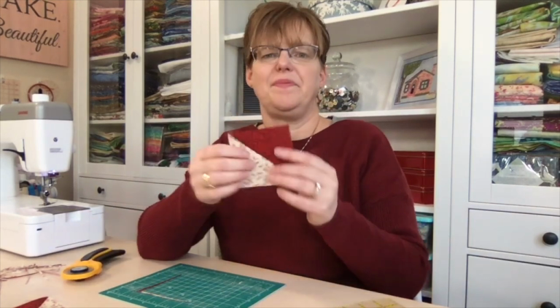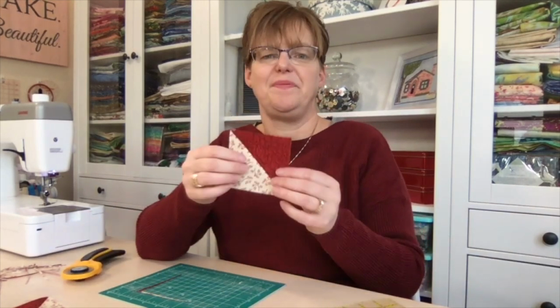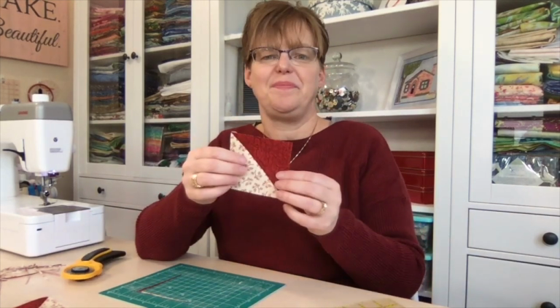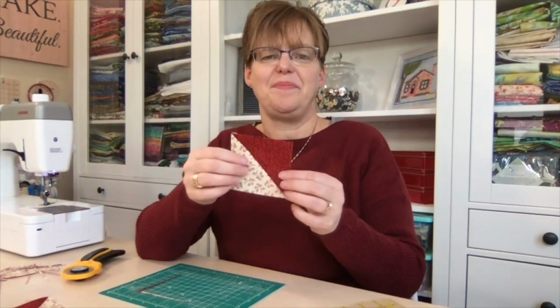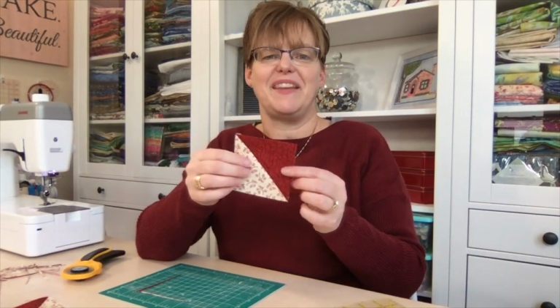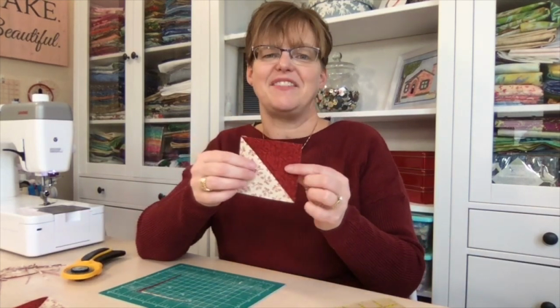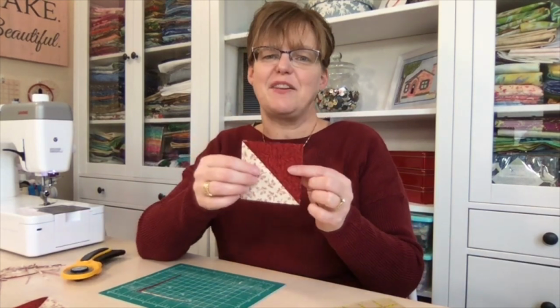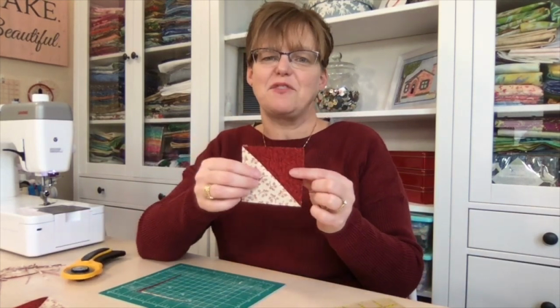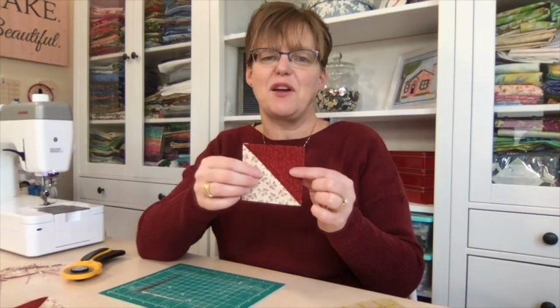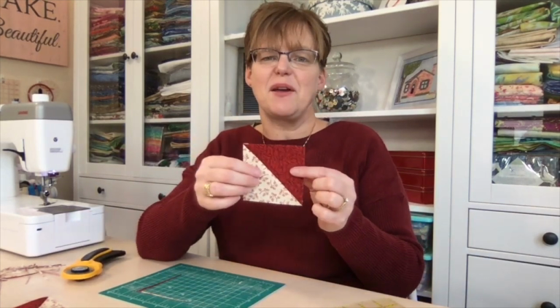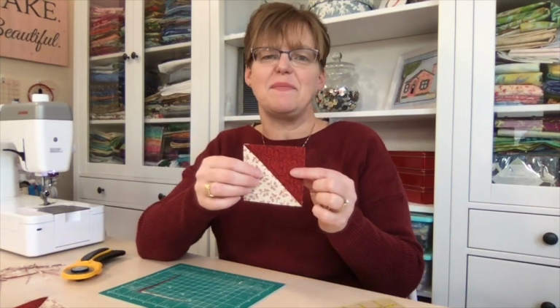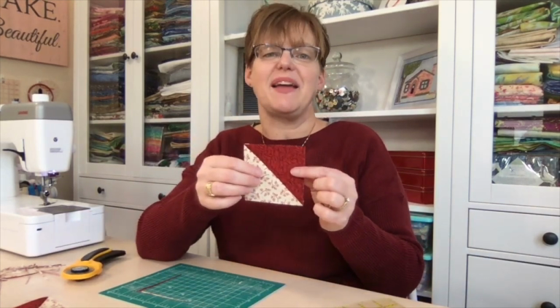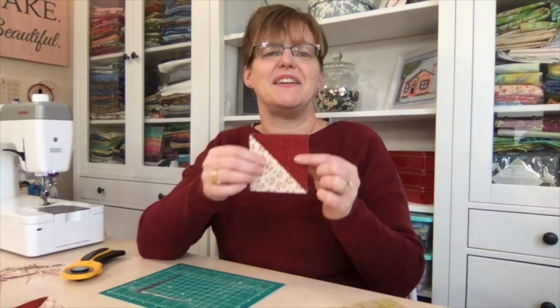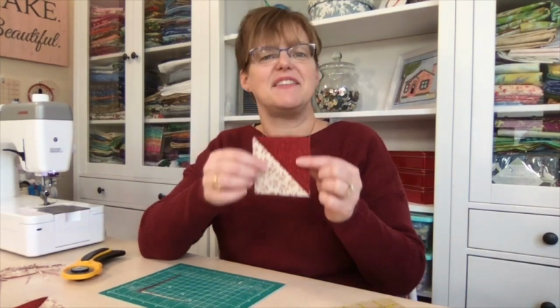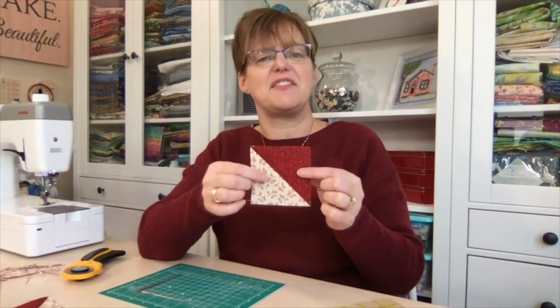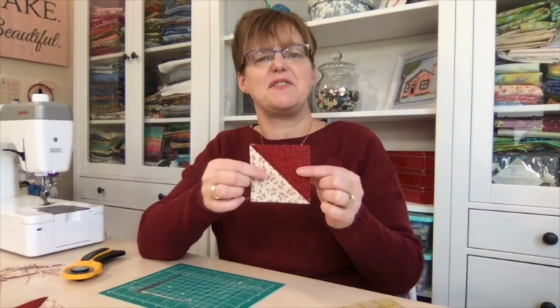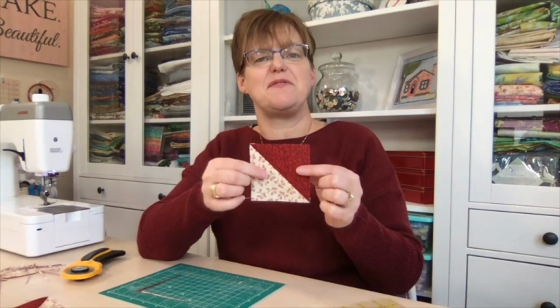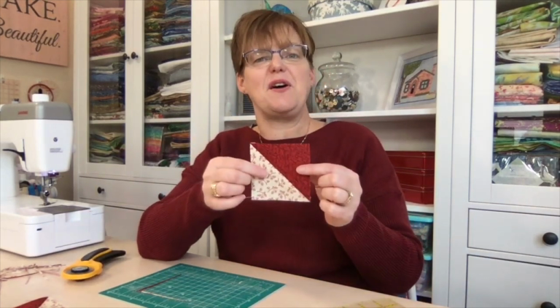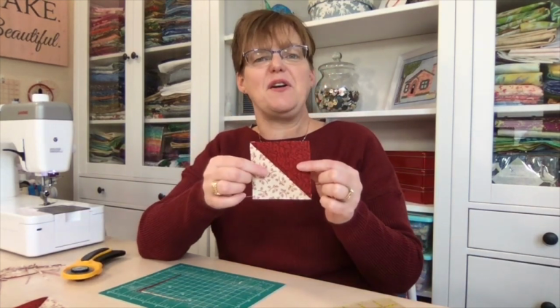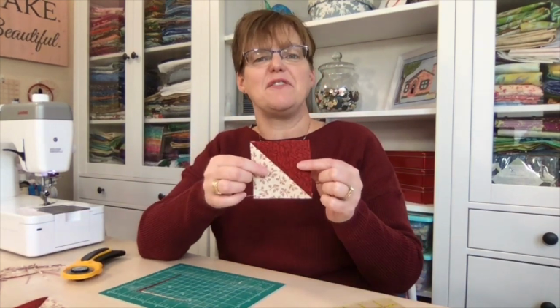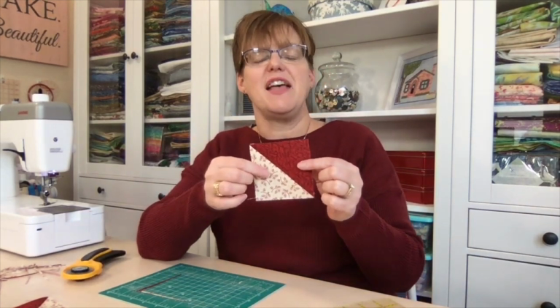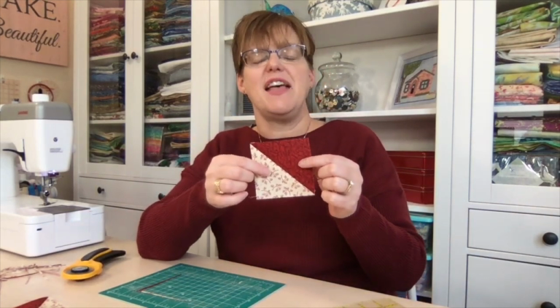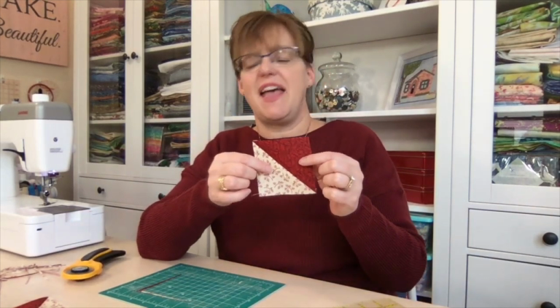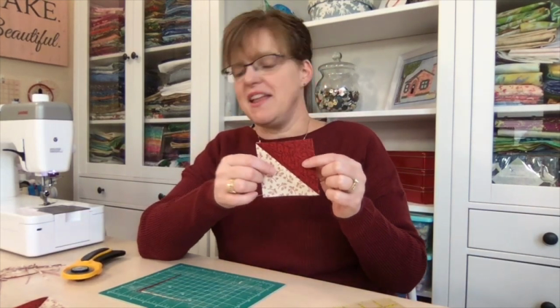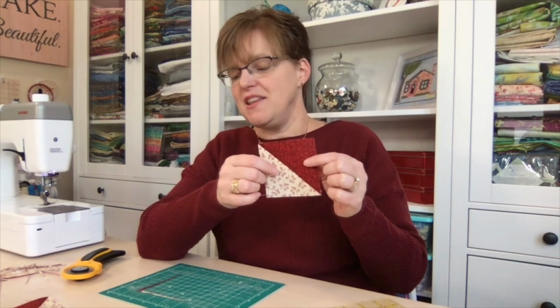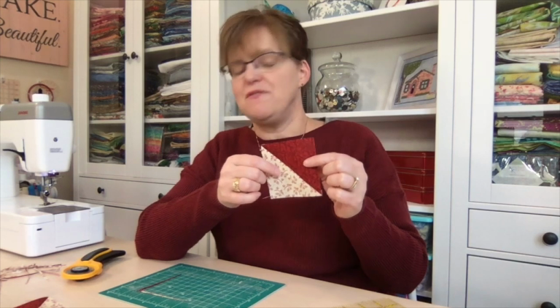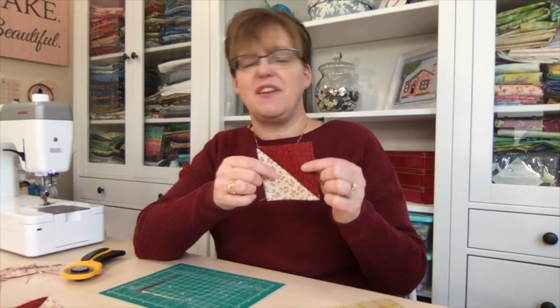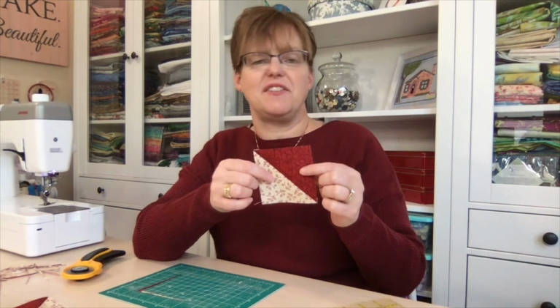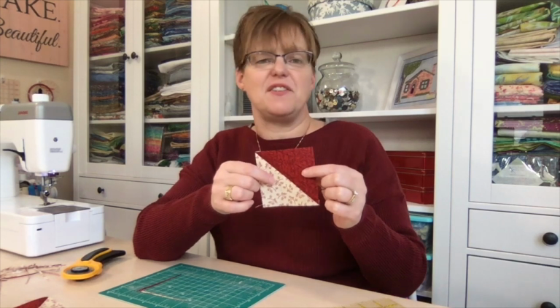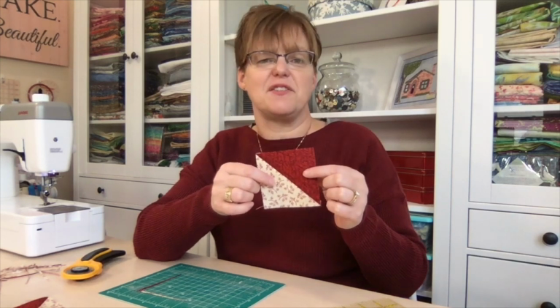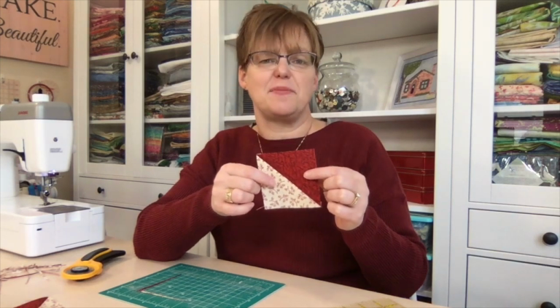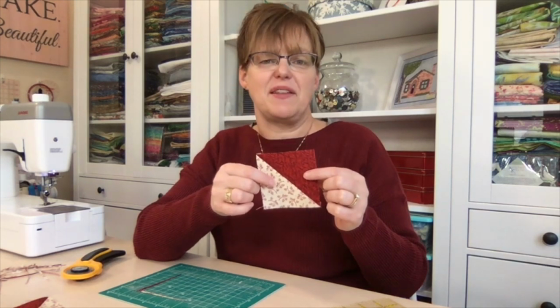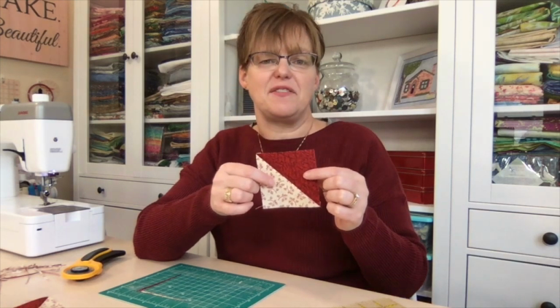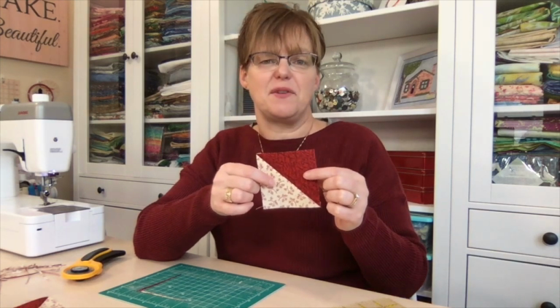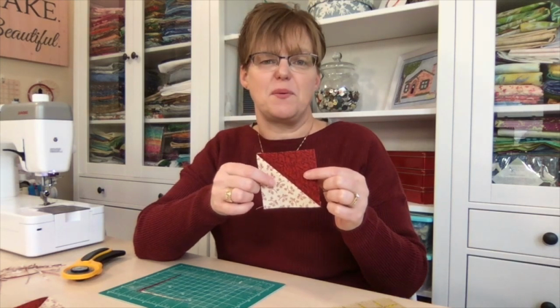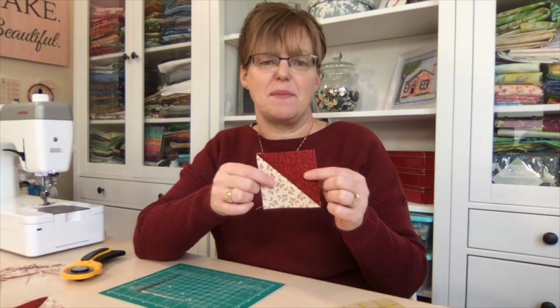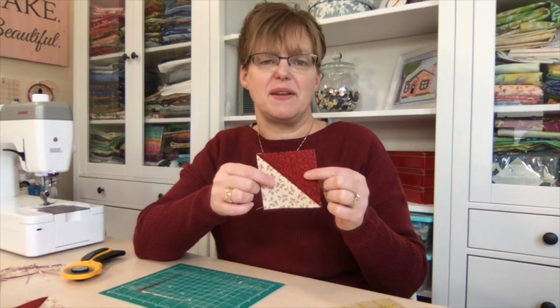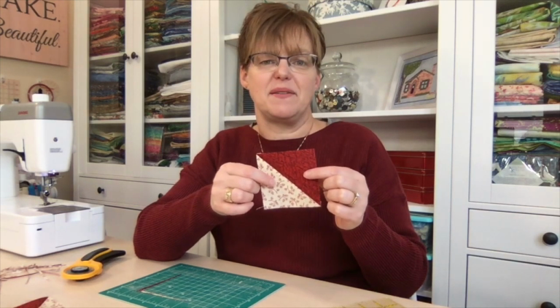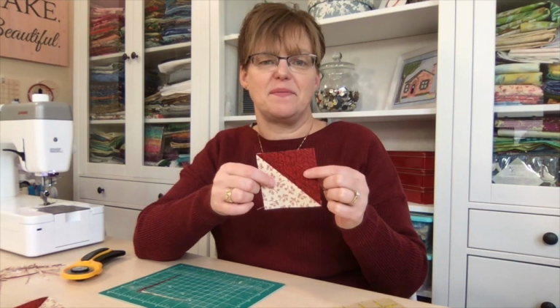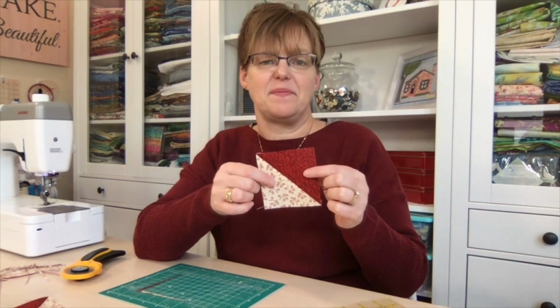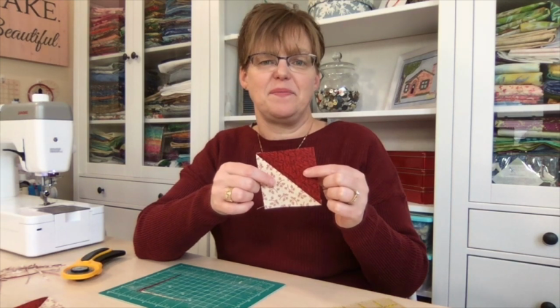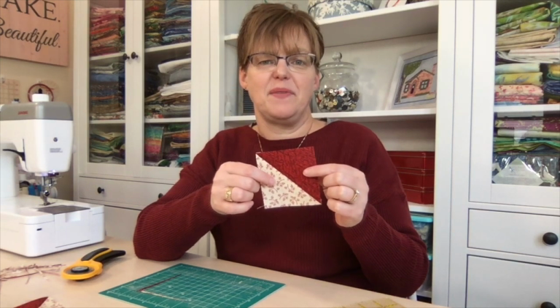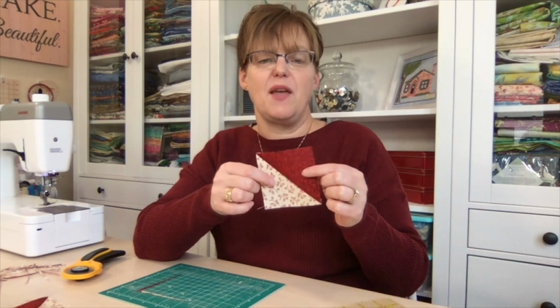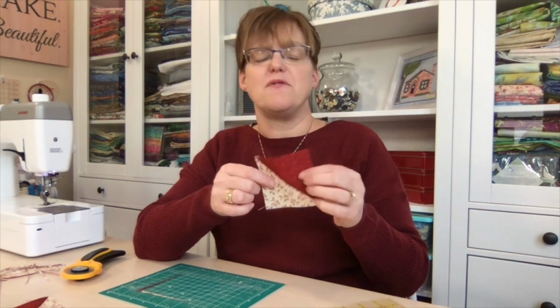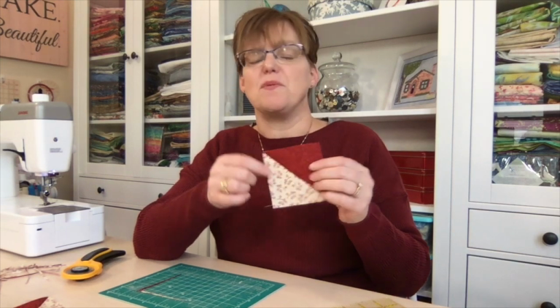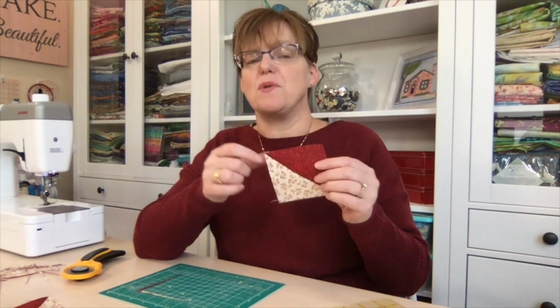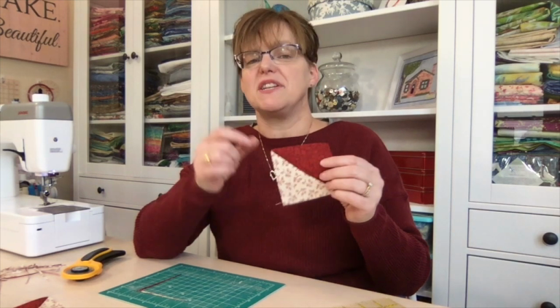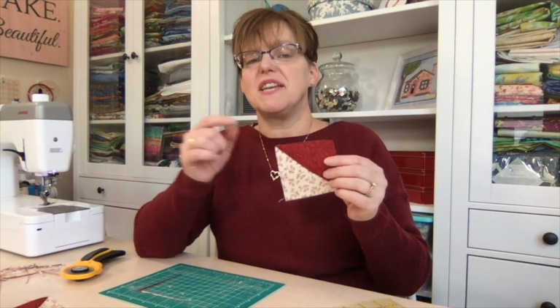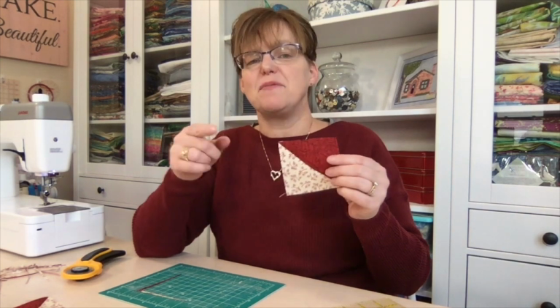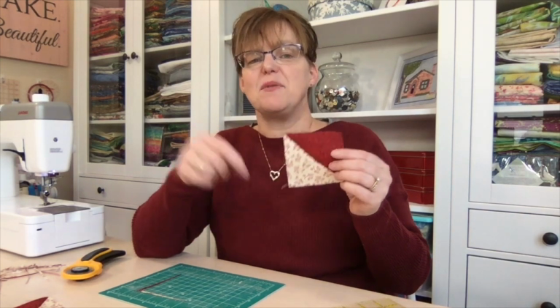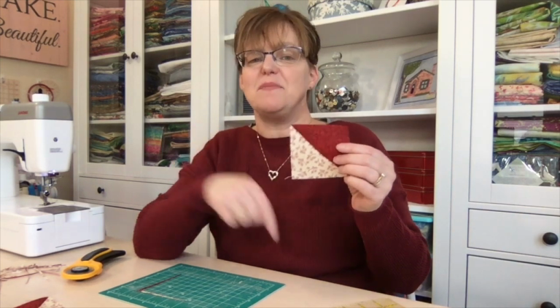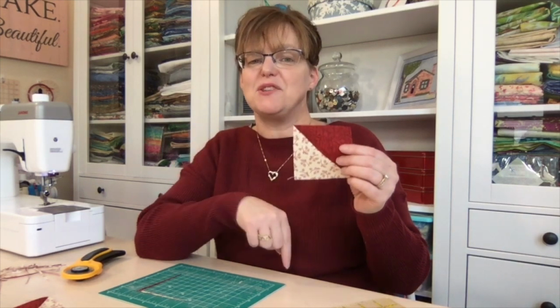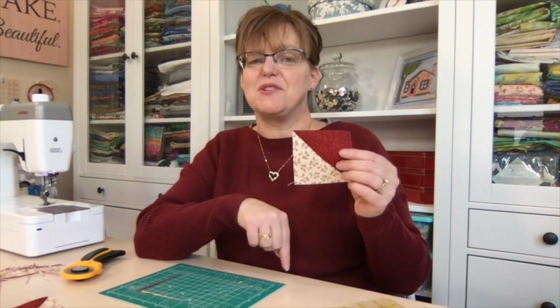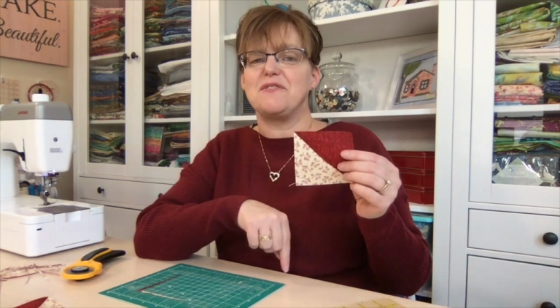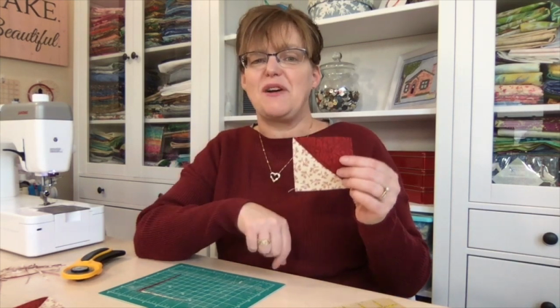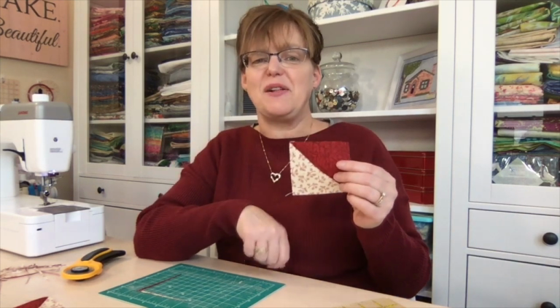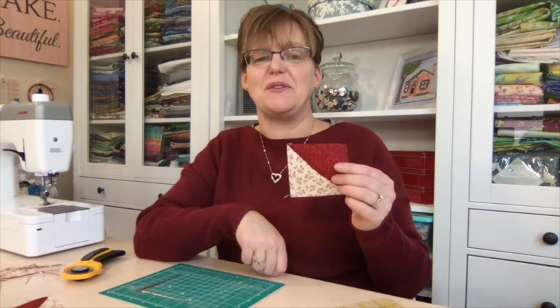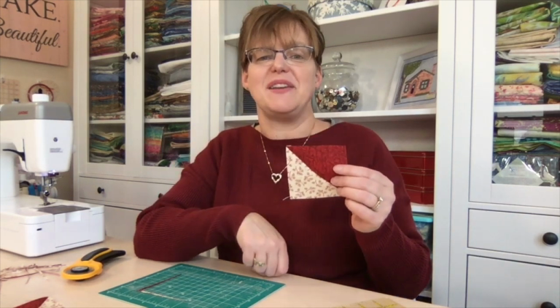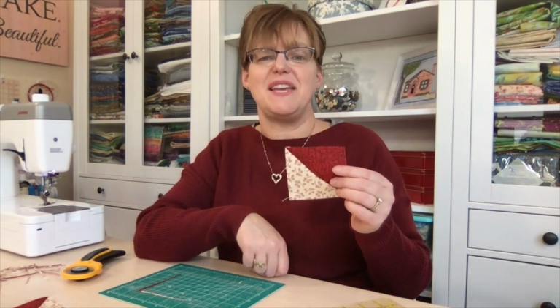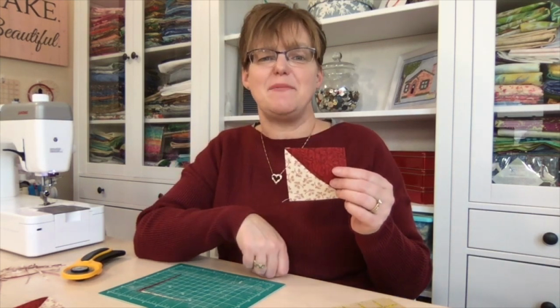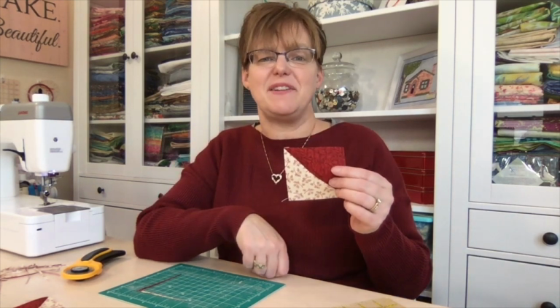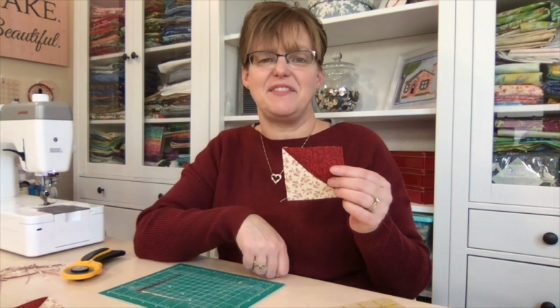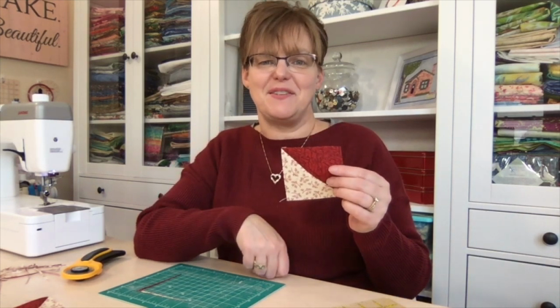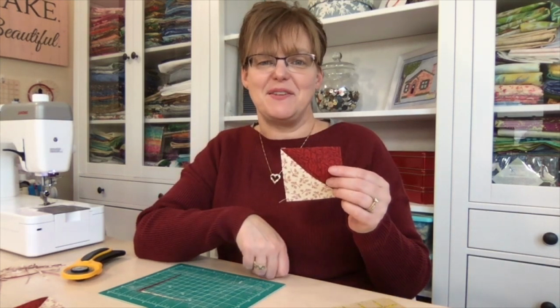It saves time and it doesn't involve any fancy or expensive equipment. For more tips, be sure to follow Enna Studio.